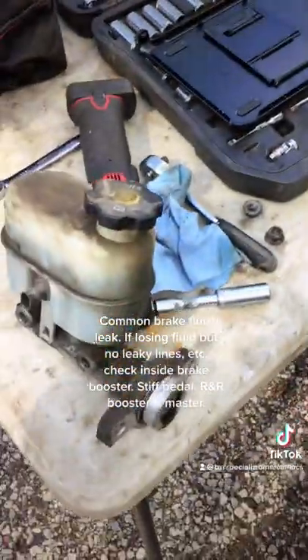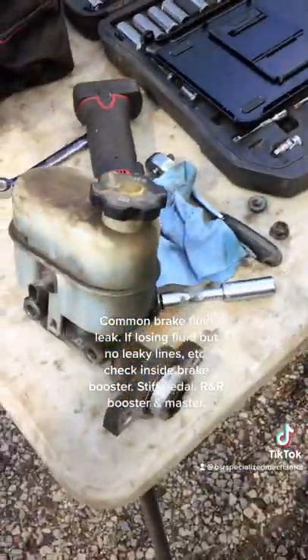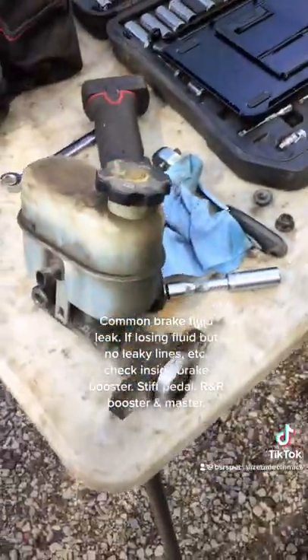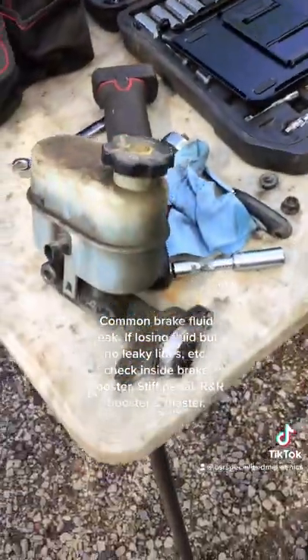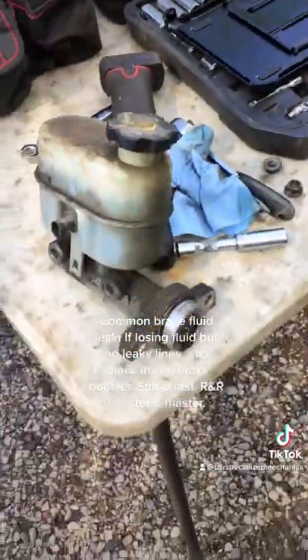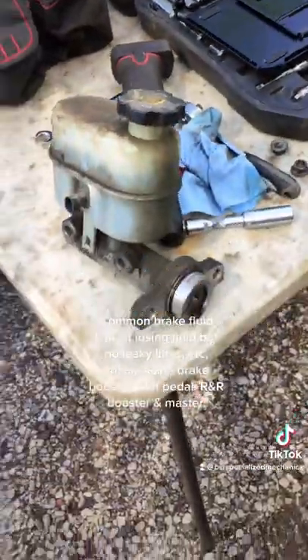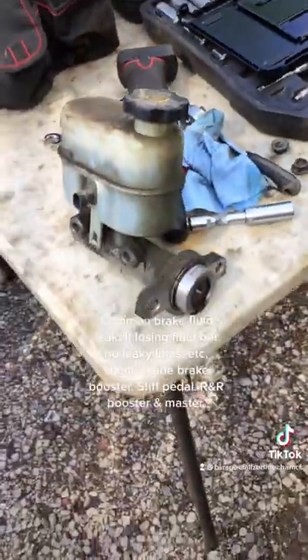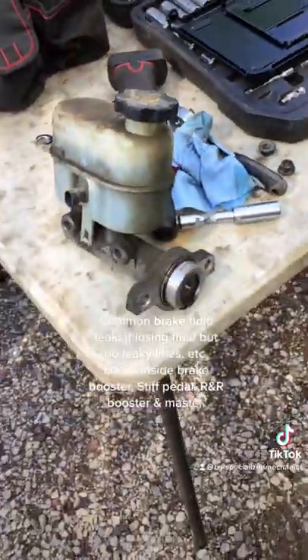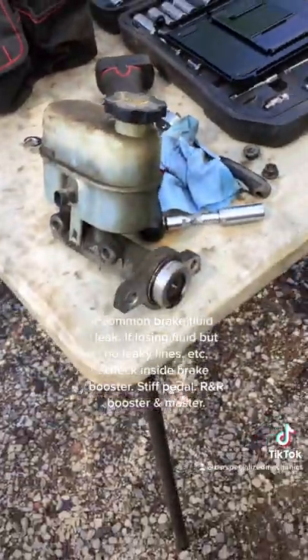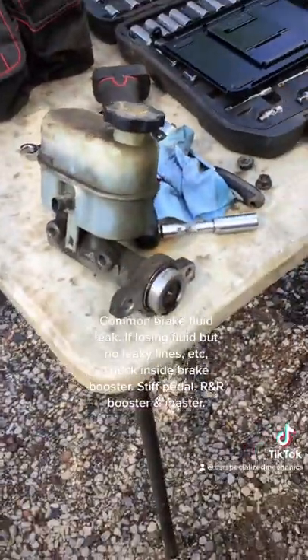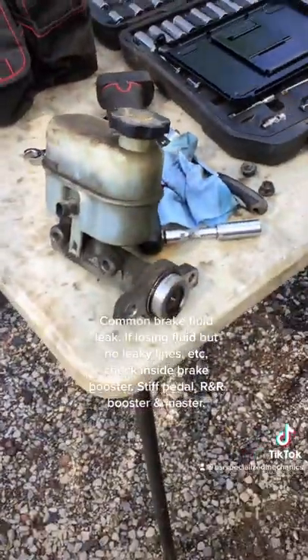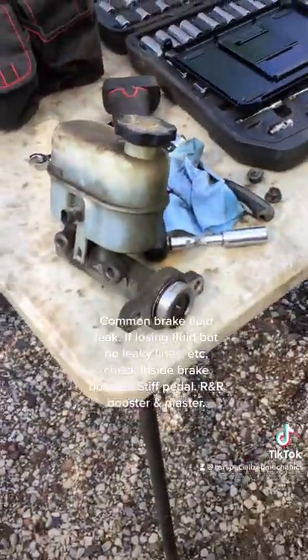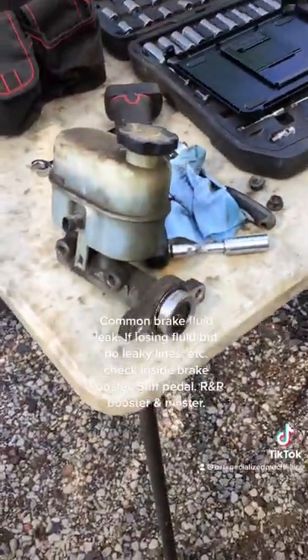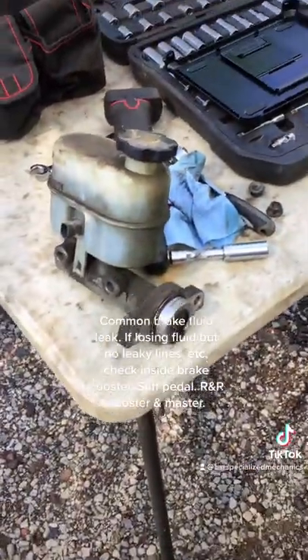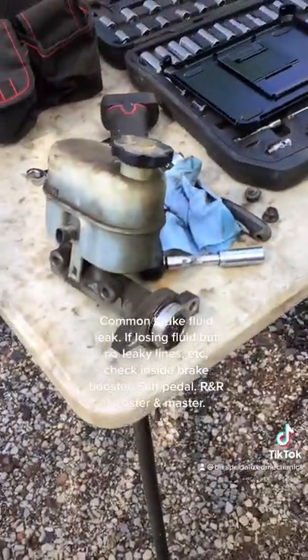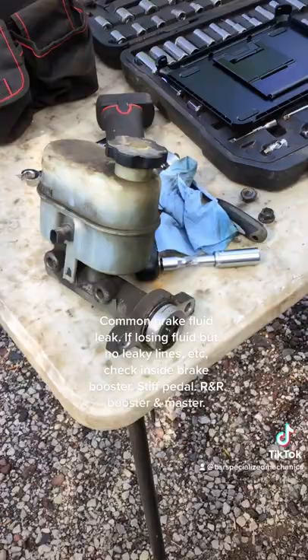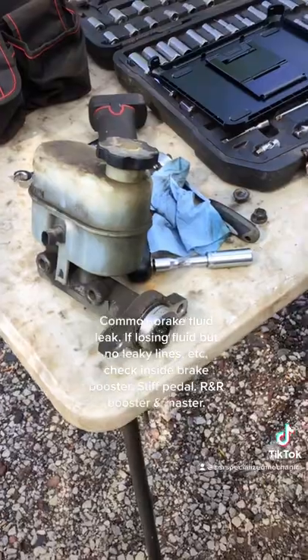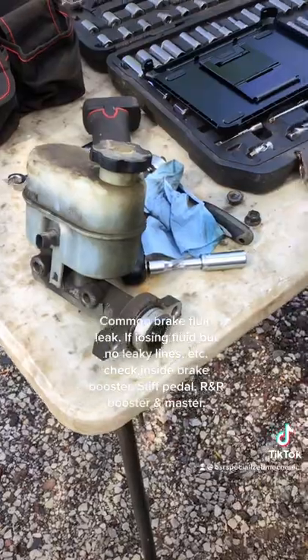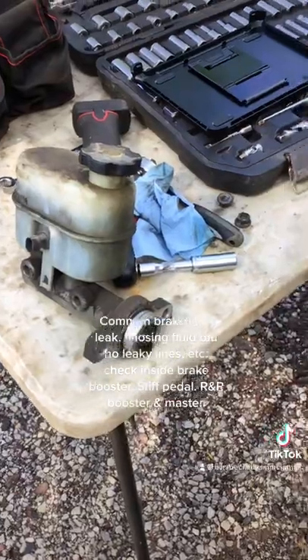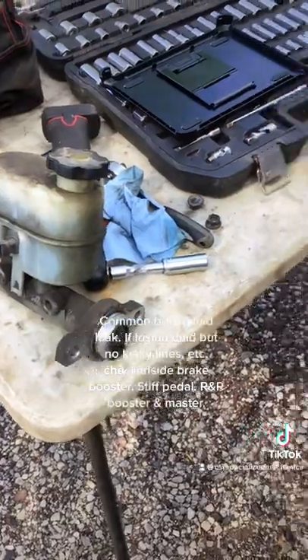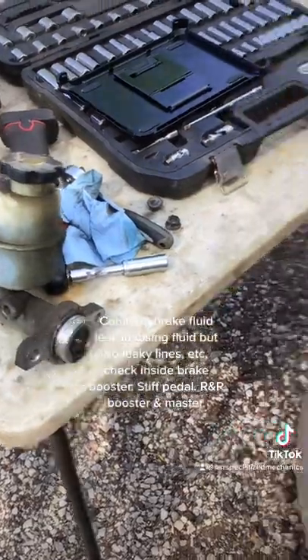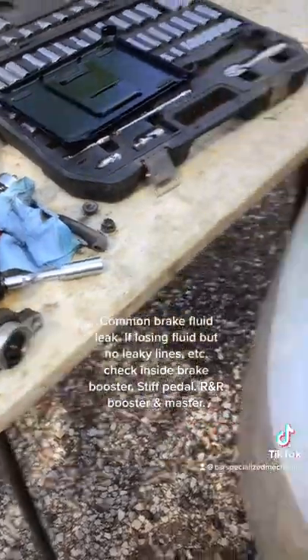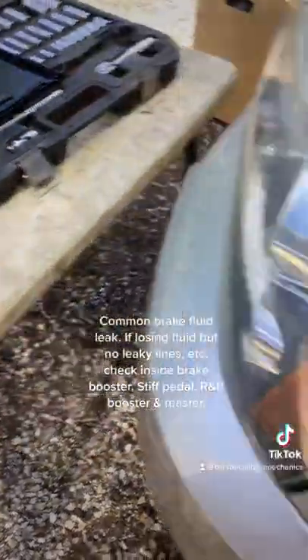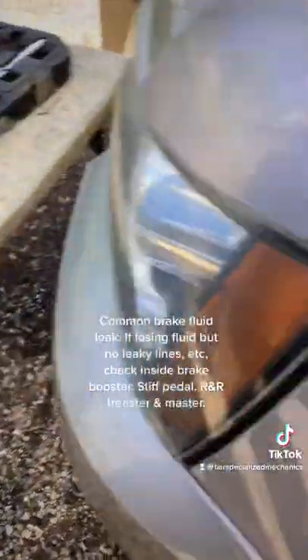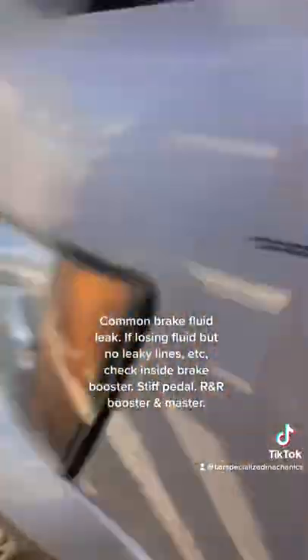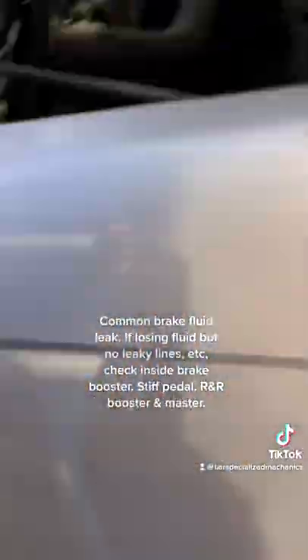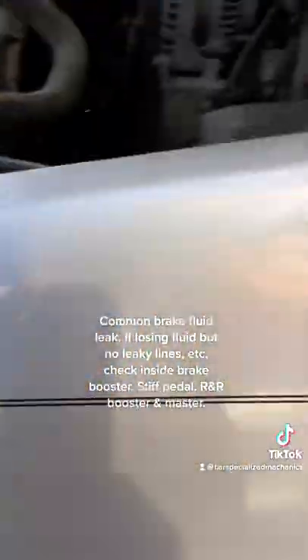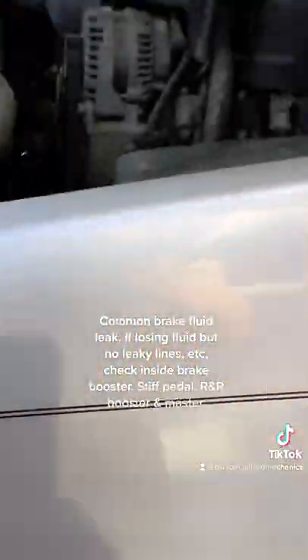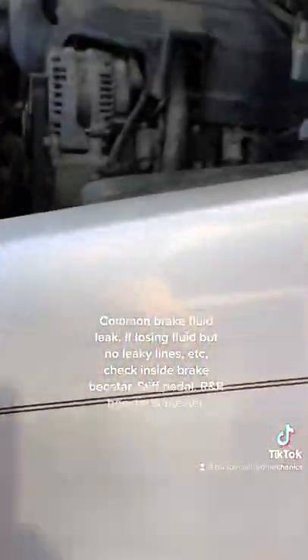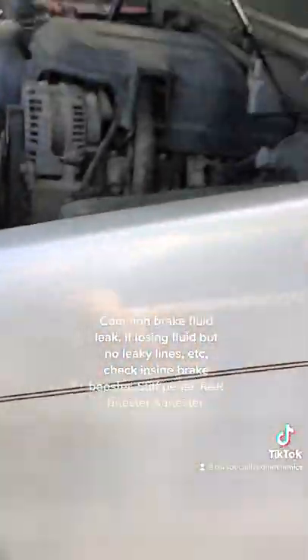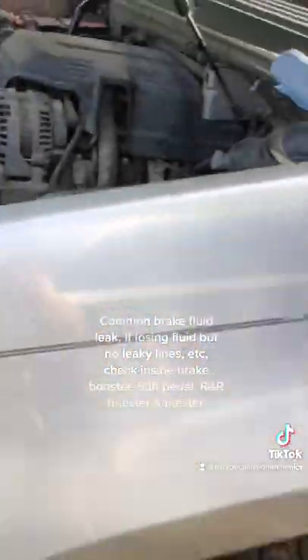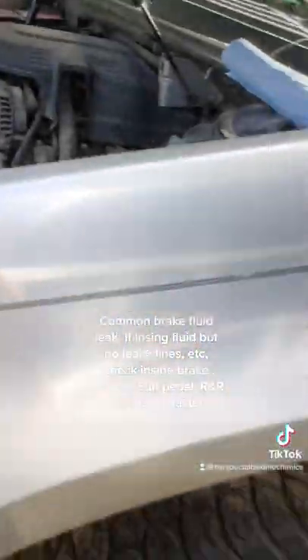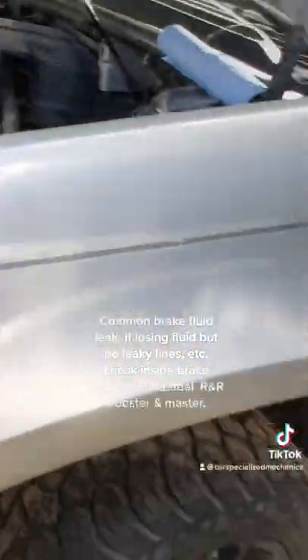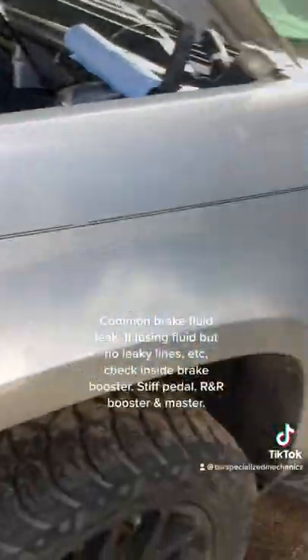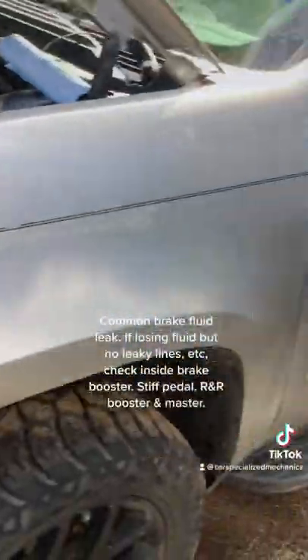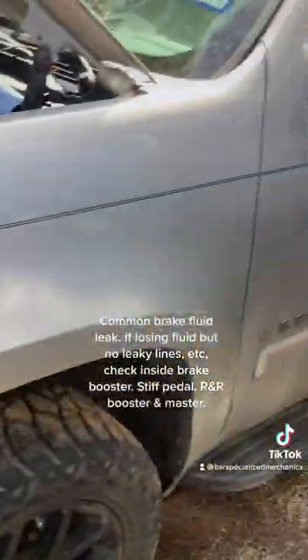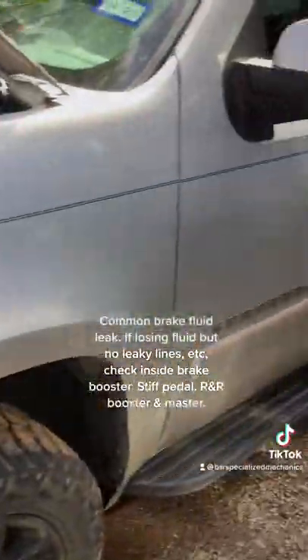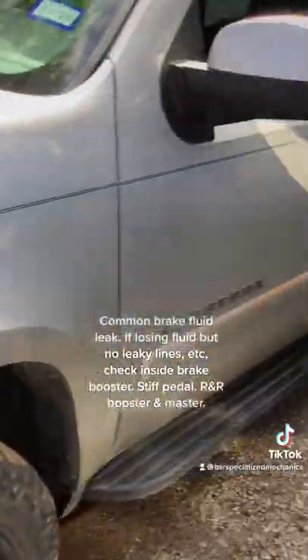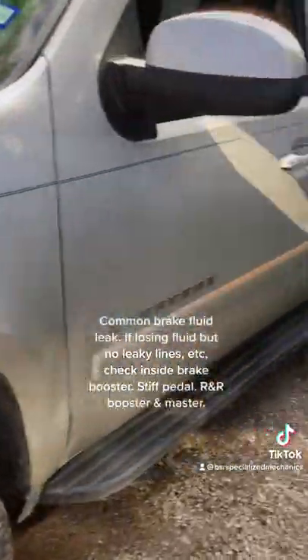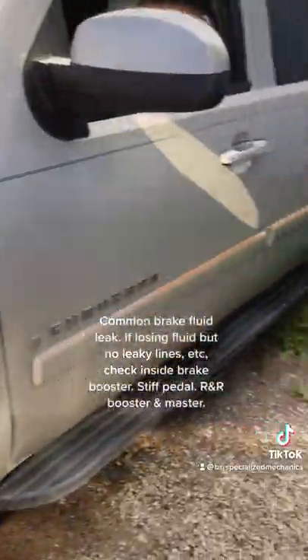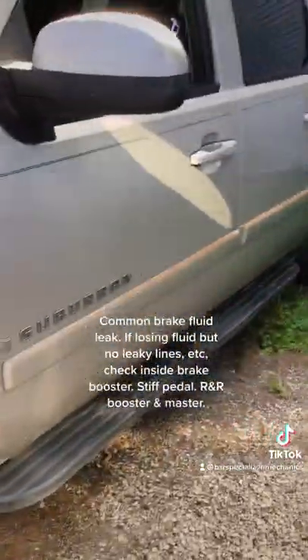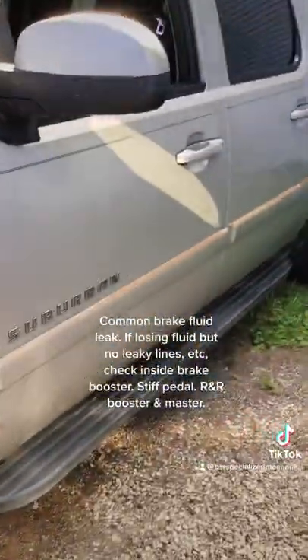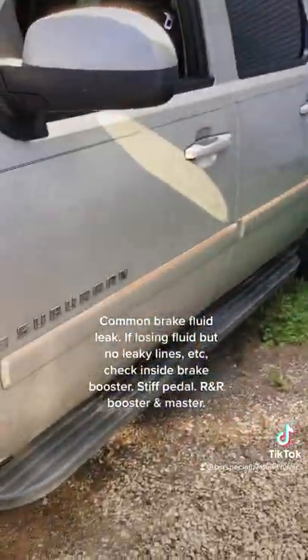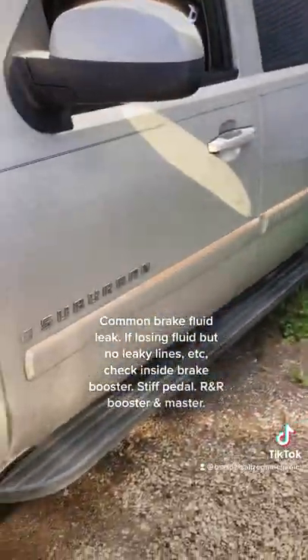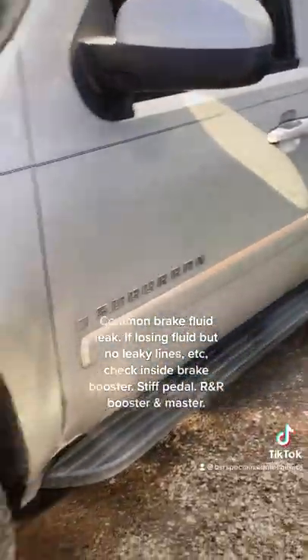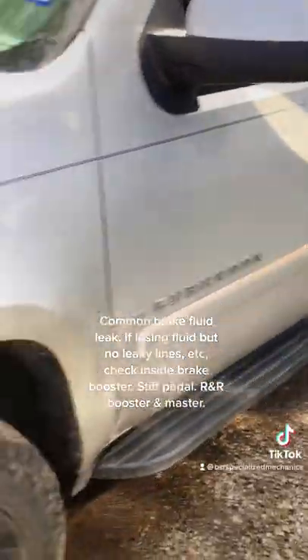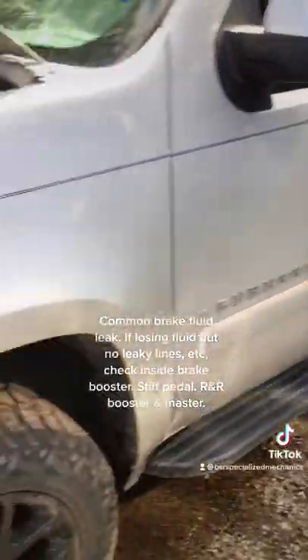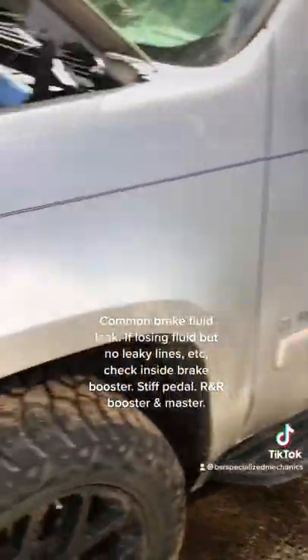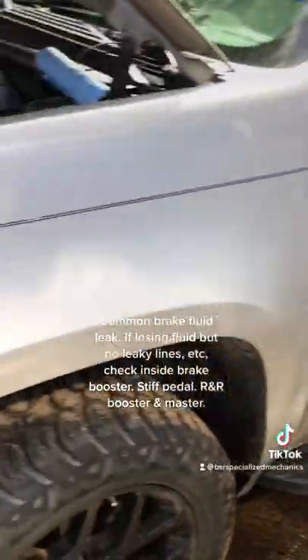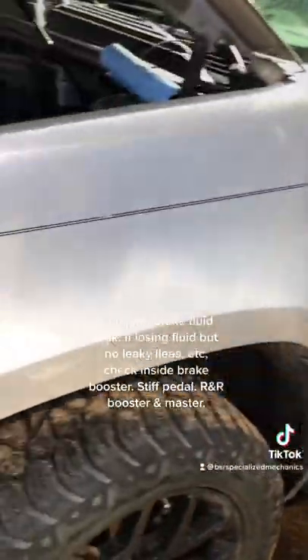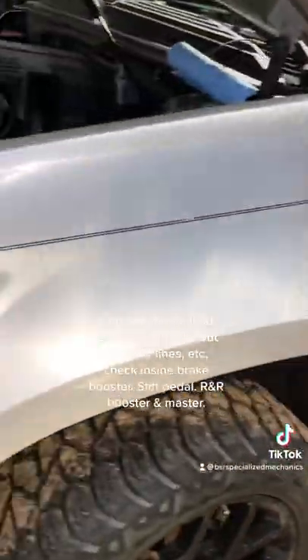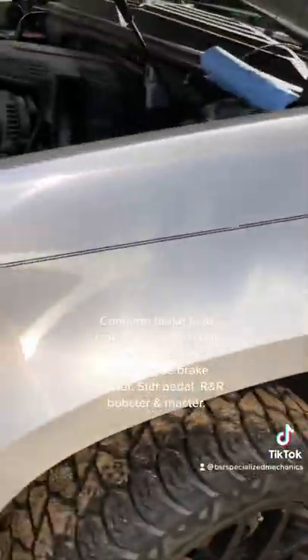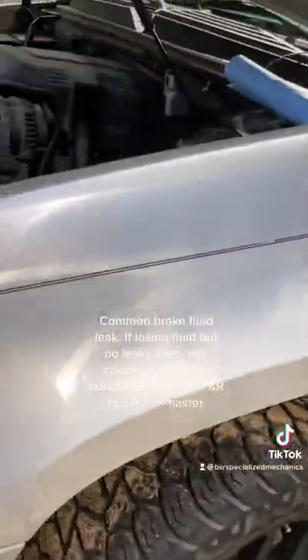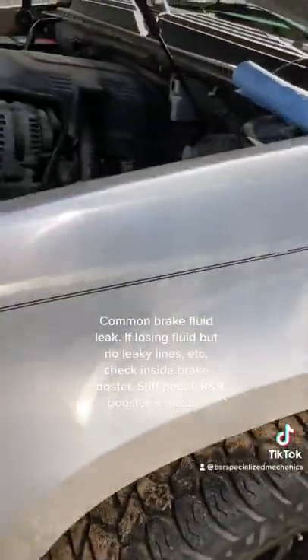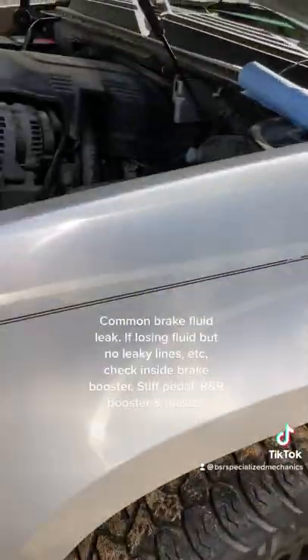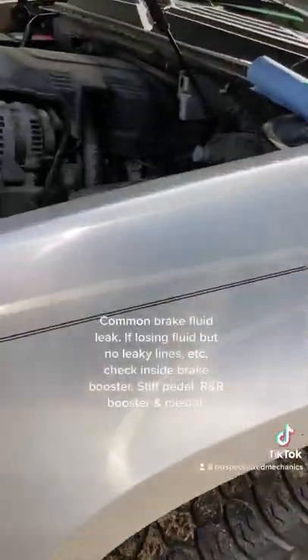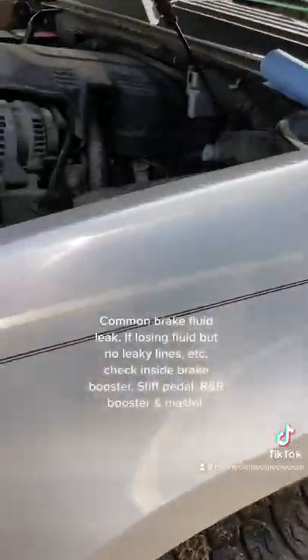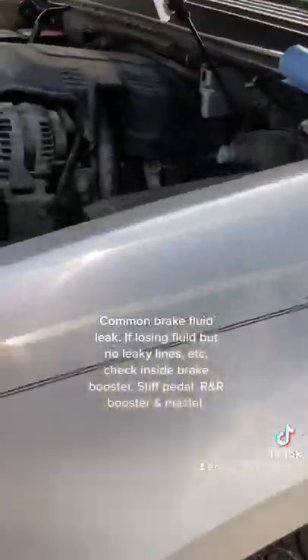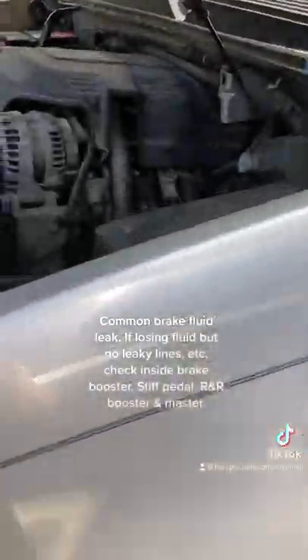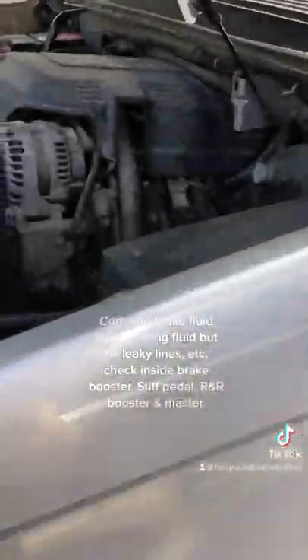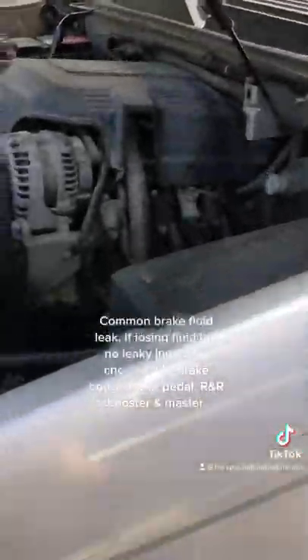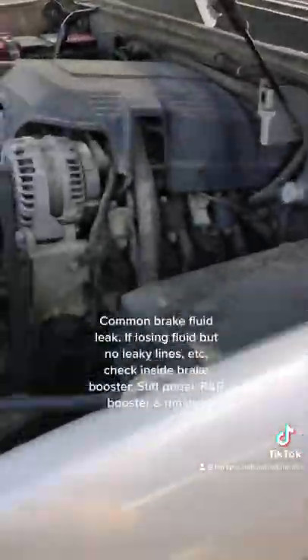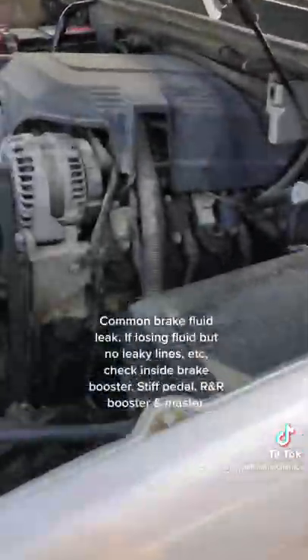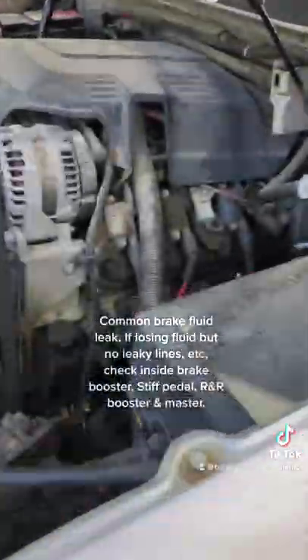This is on a 2007 Chevy Suburban half-ton, 5.3.